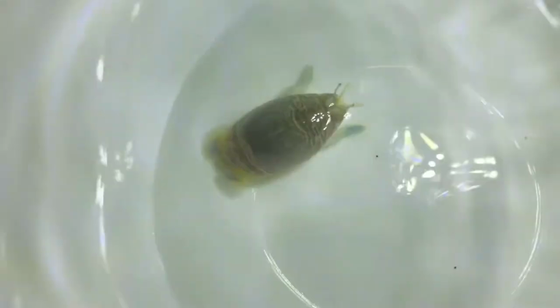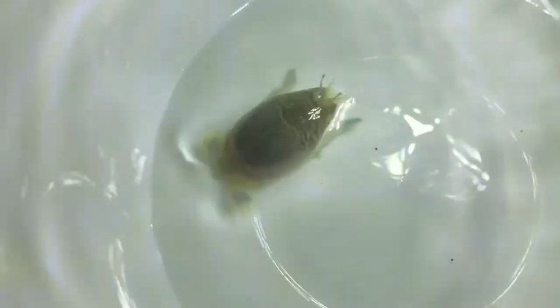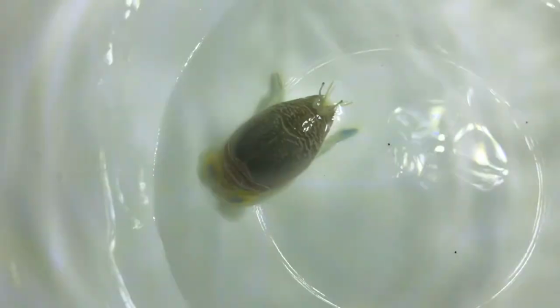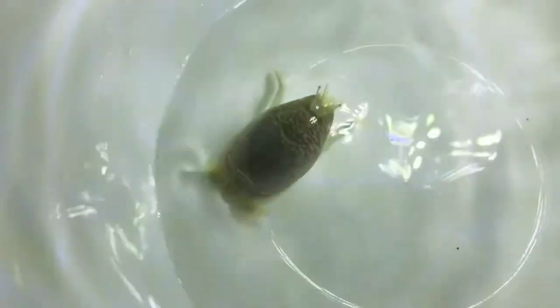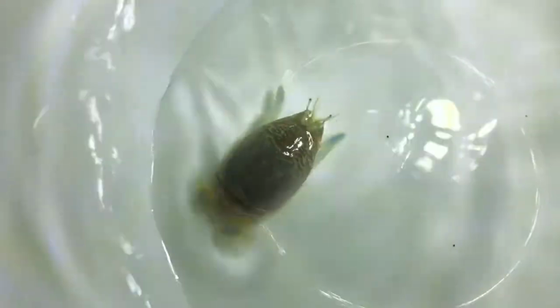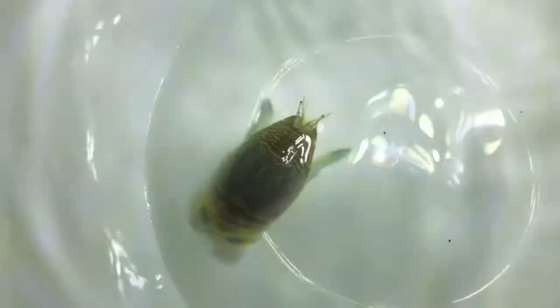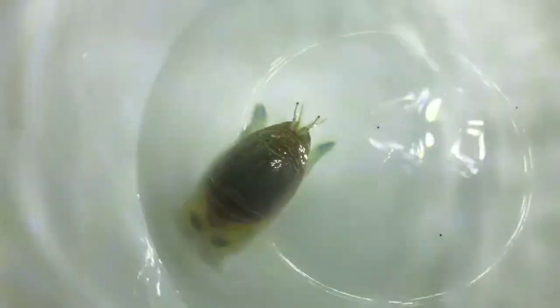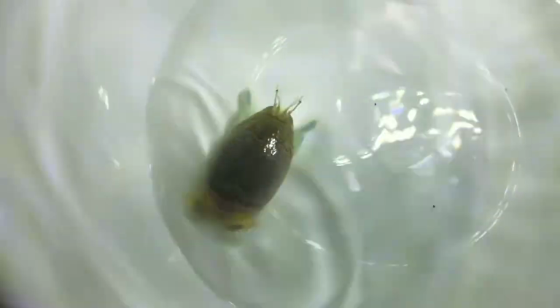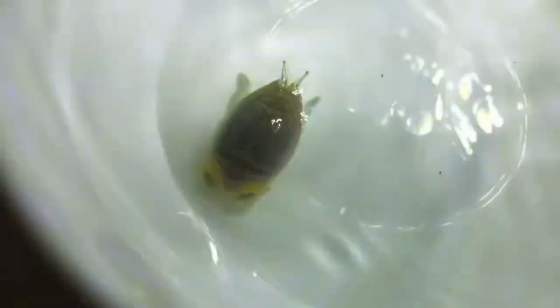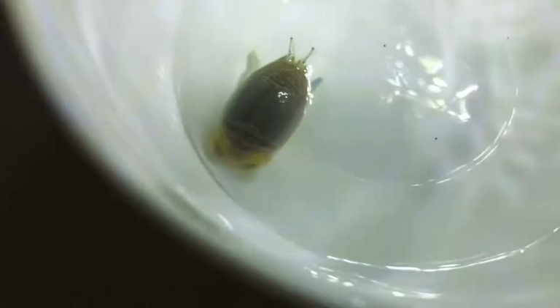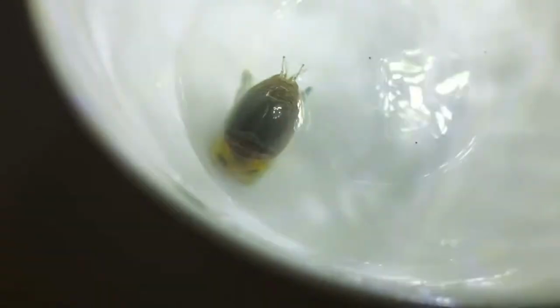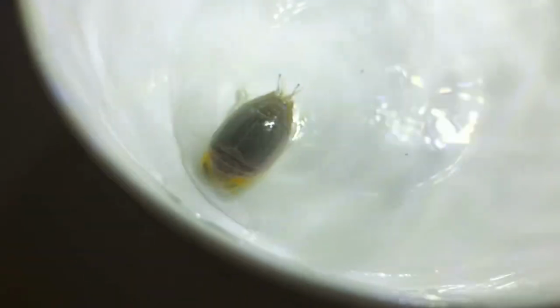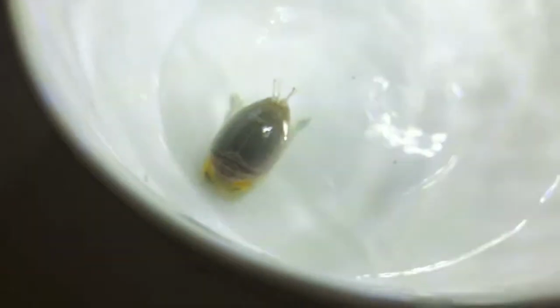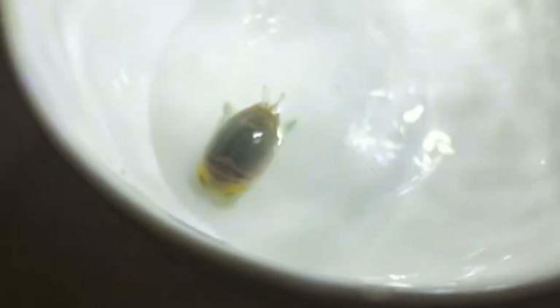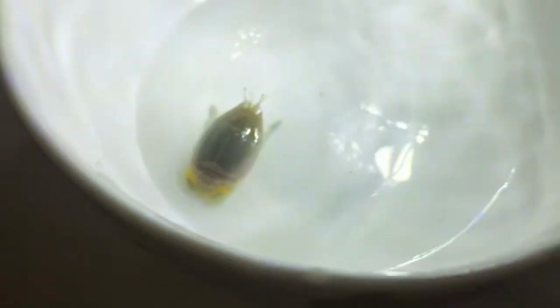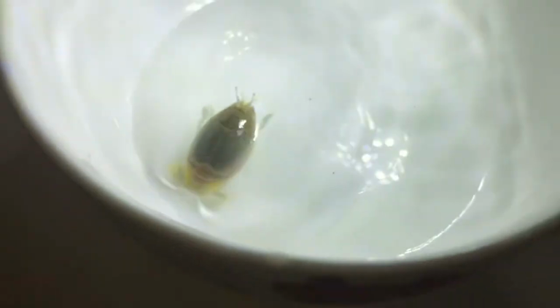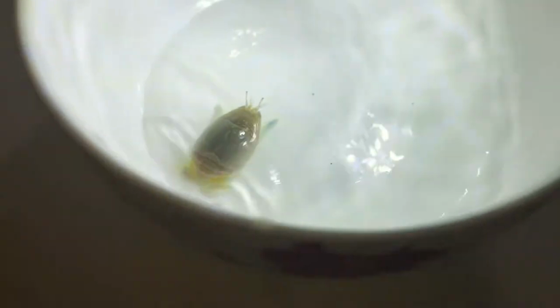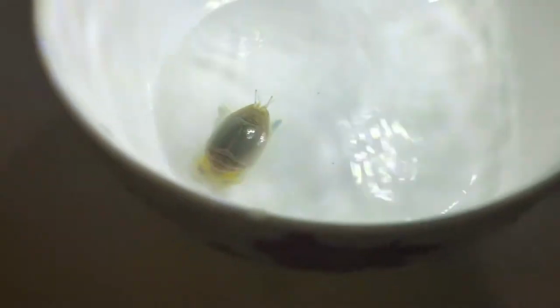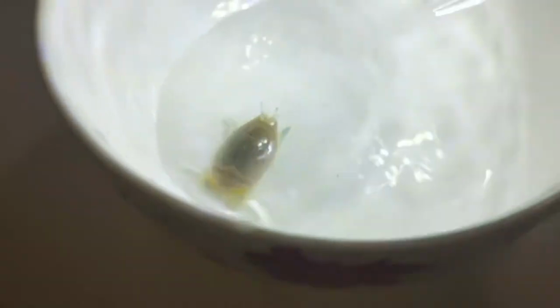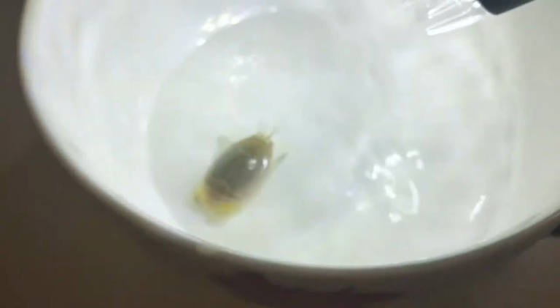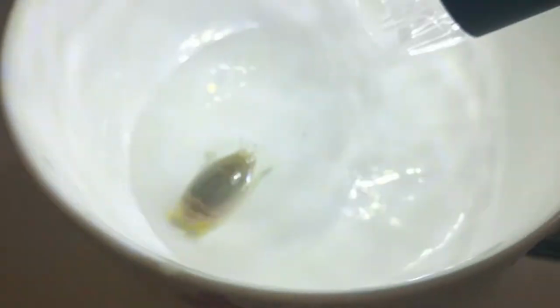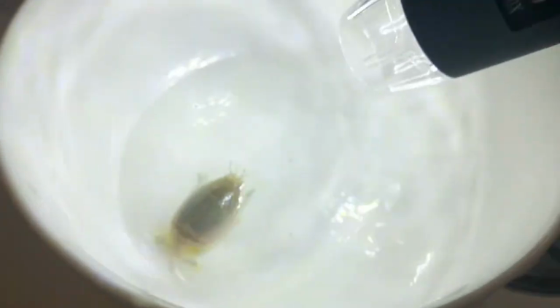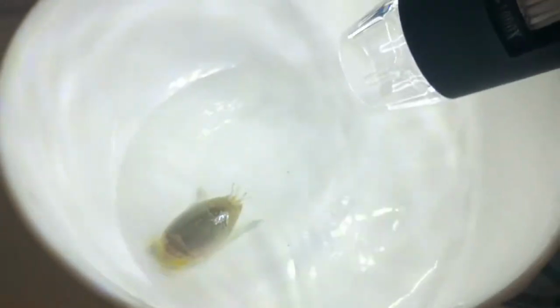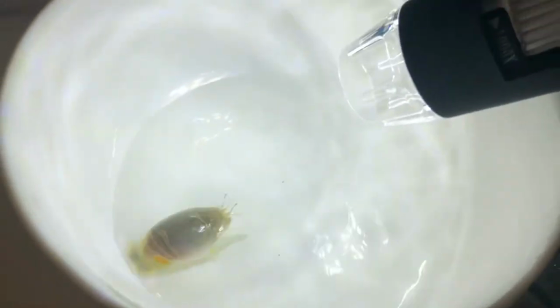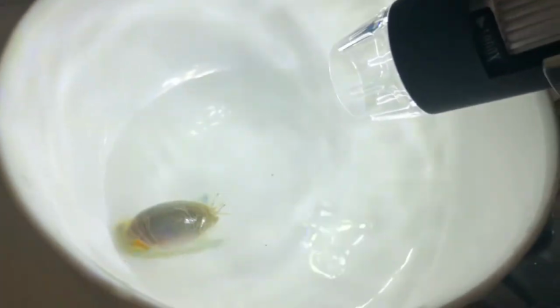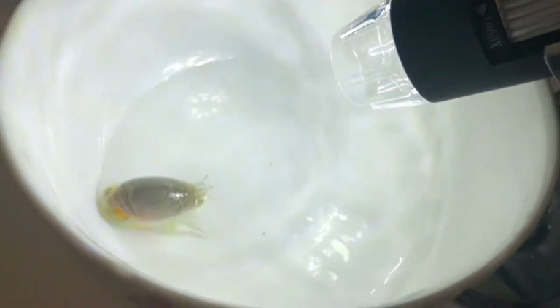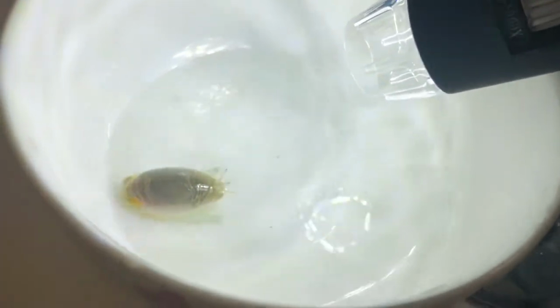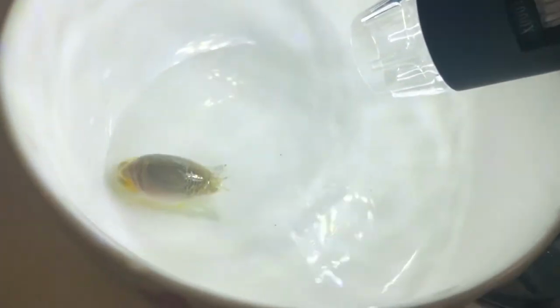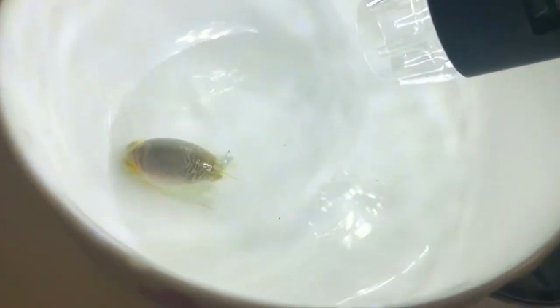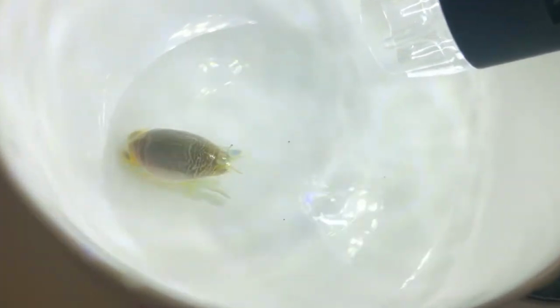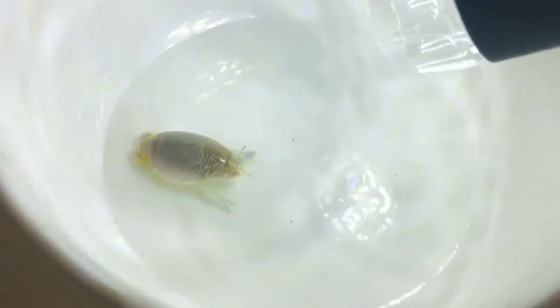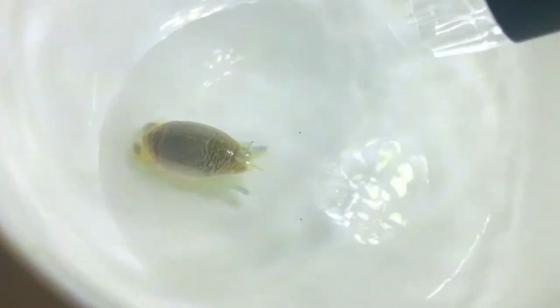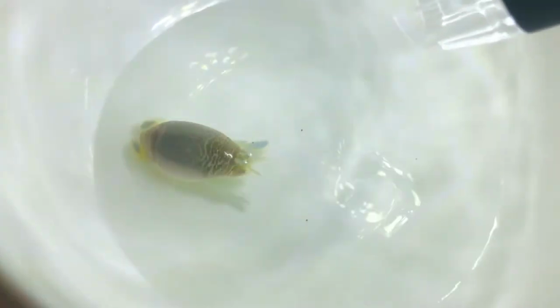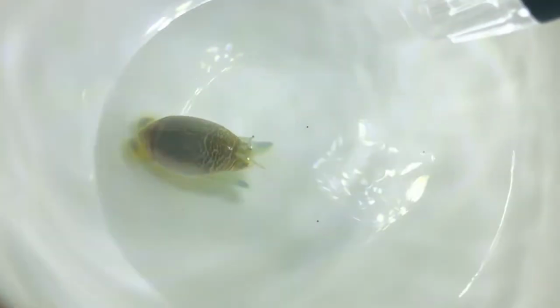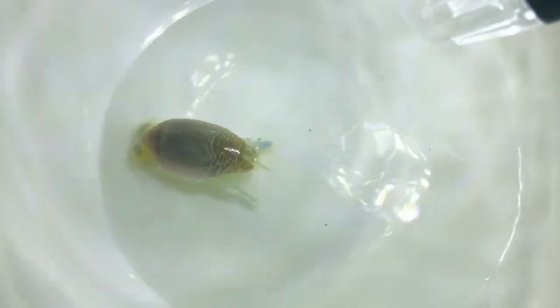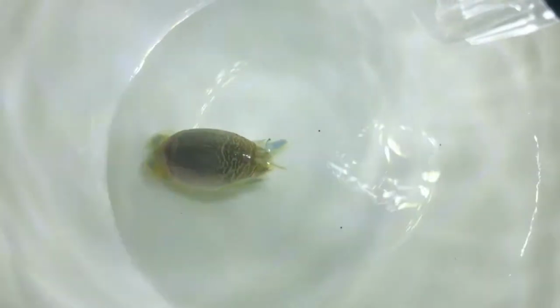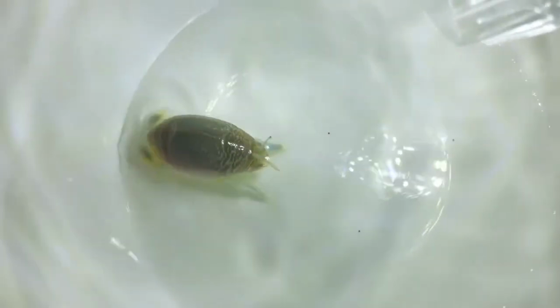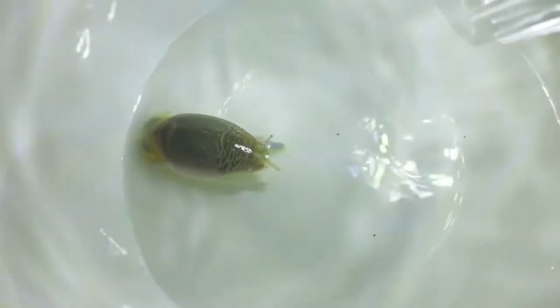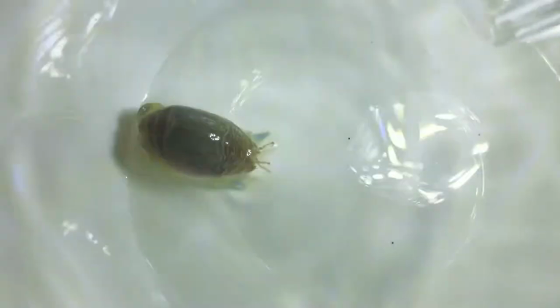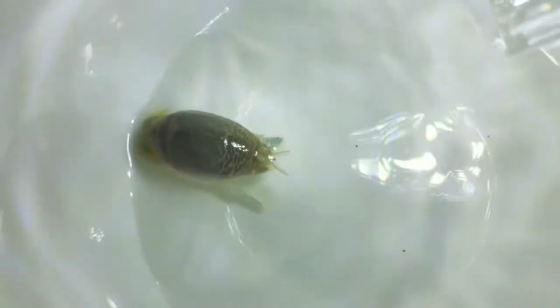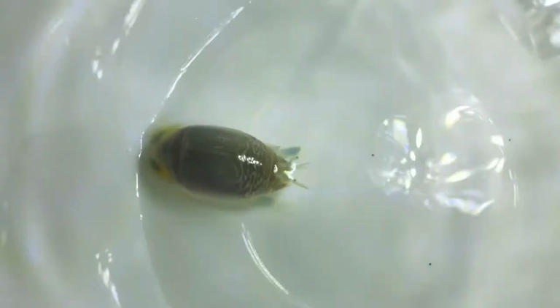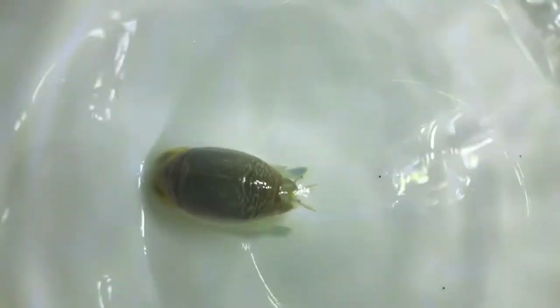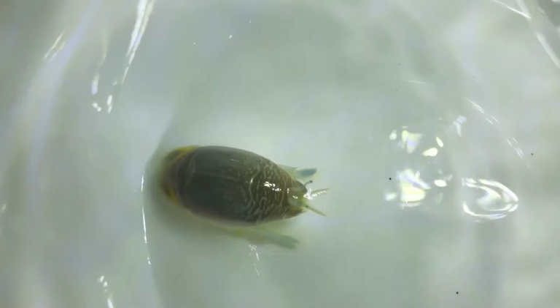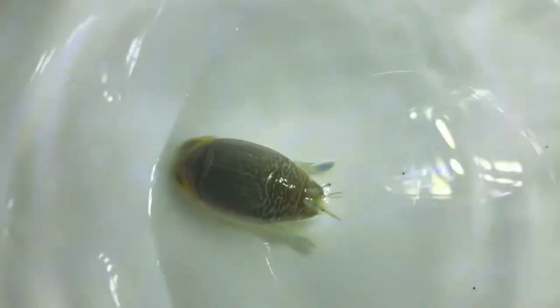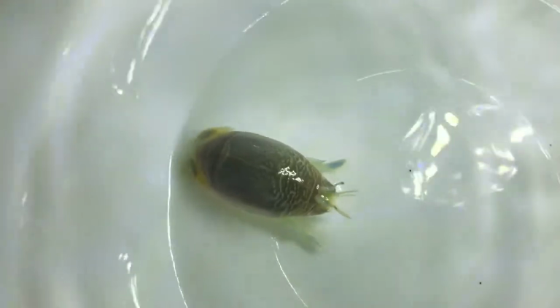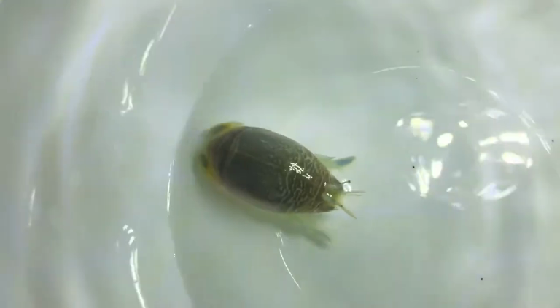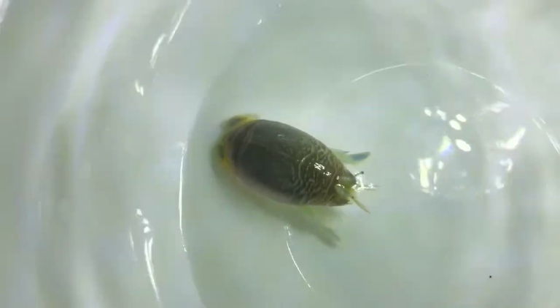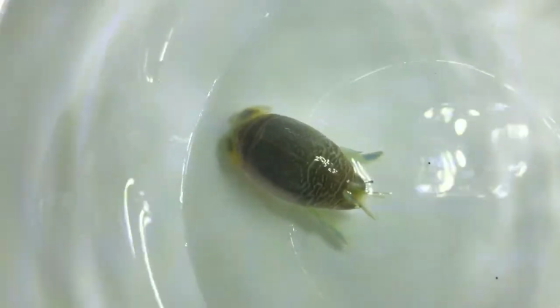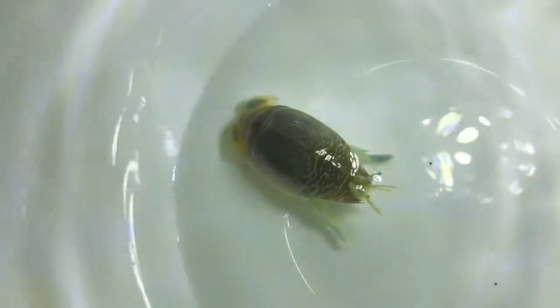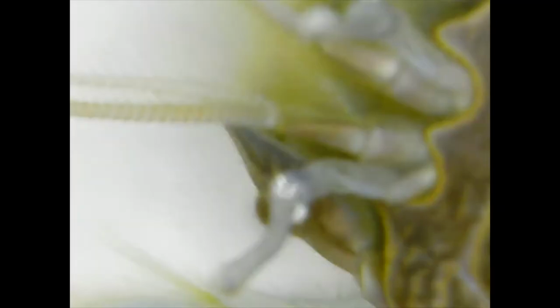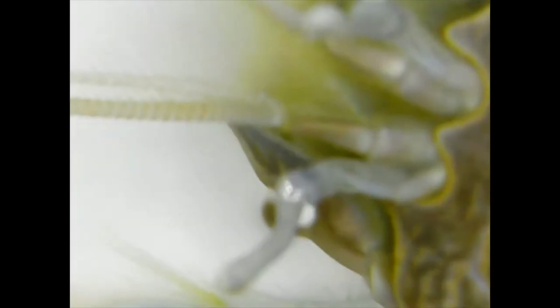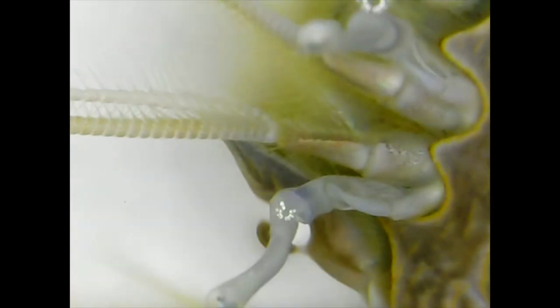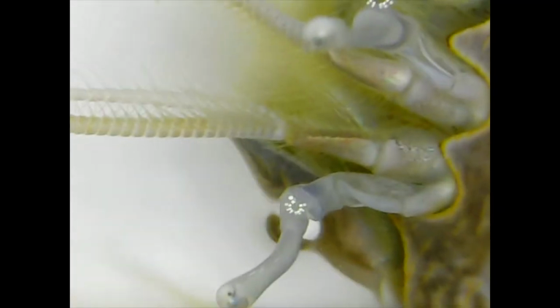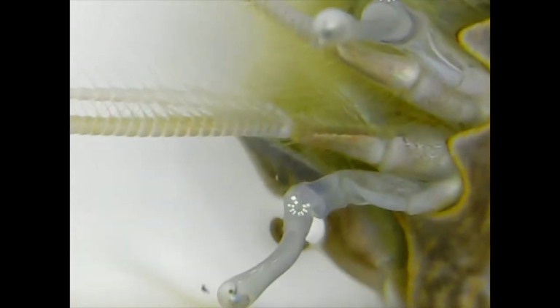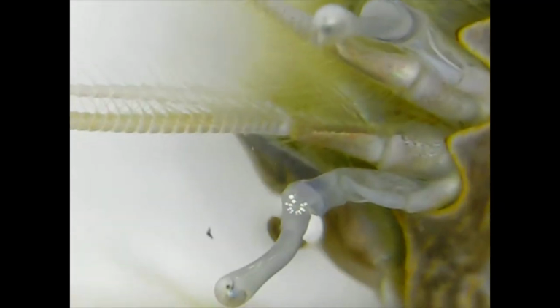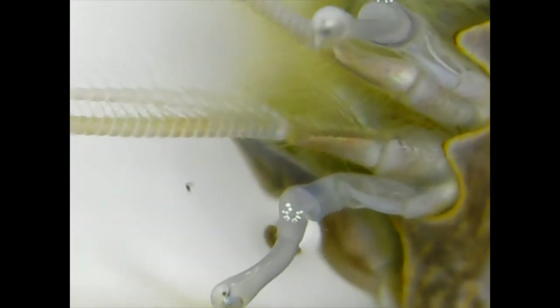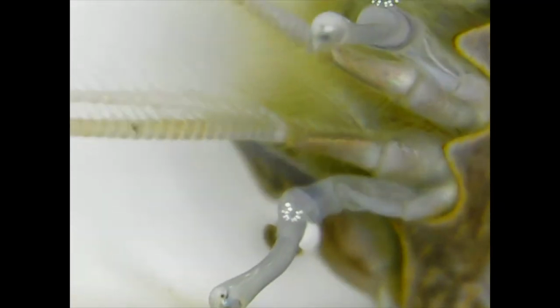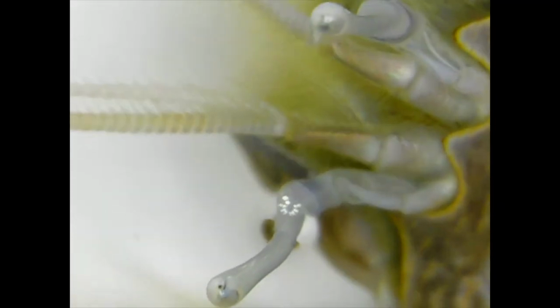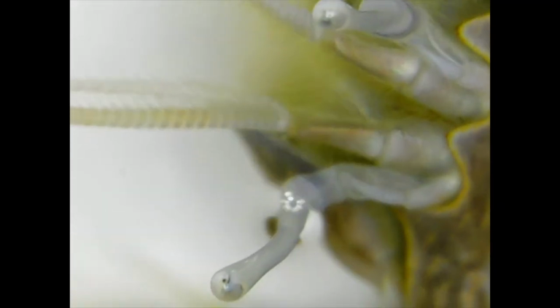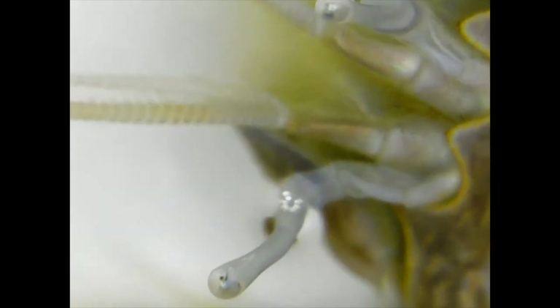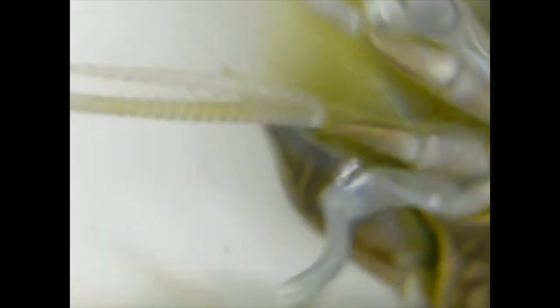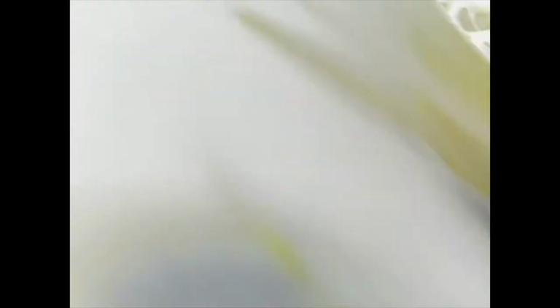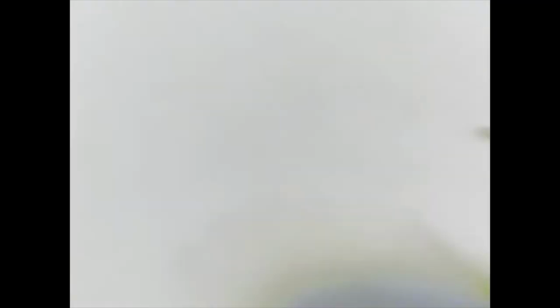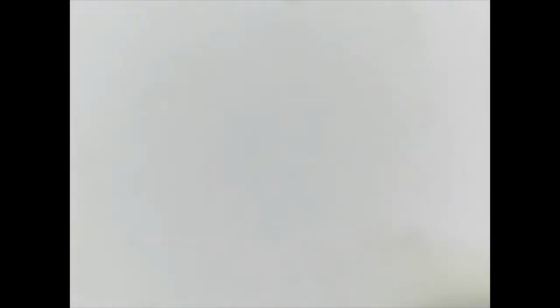Sand crabs have hard shells but no claws. They cannot bite or pinch you.